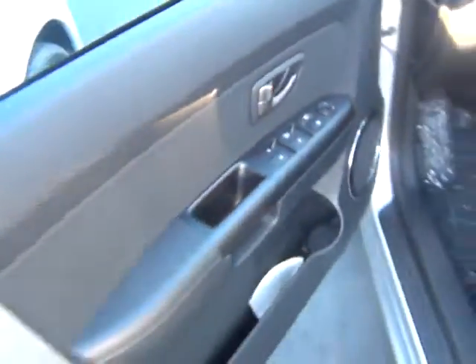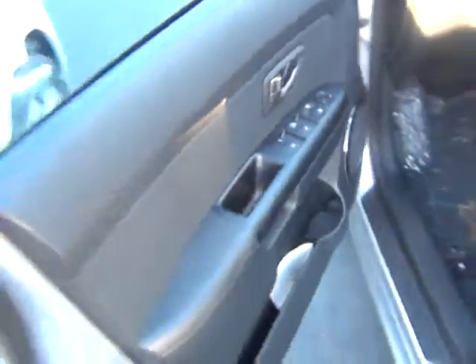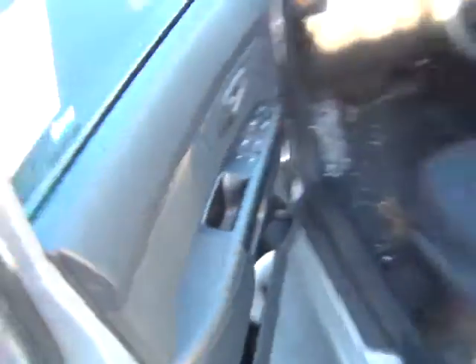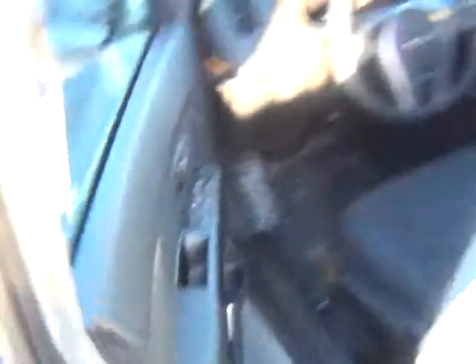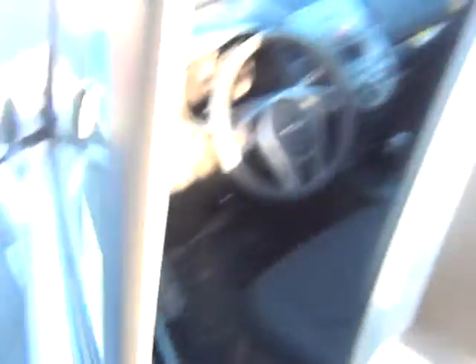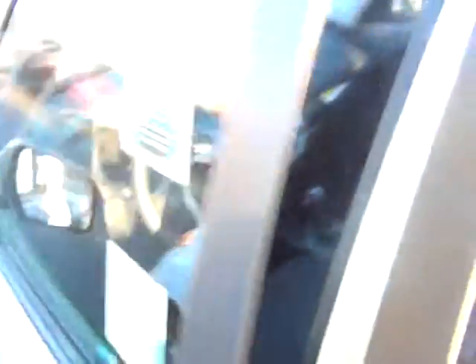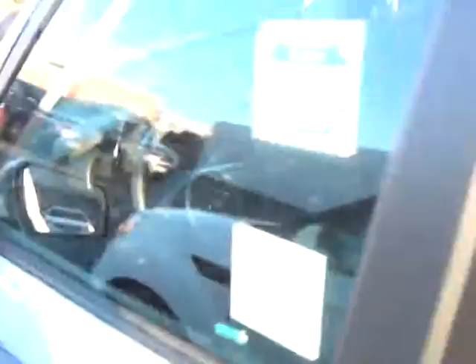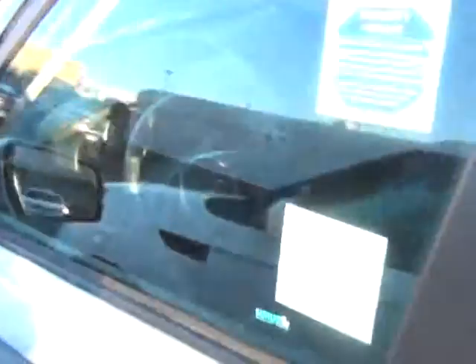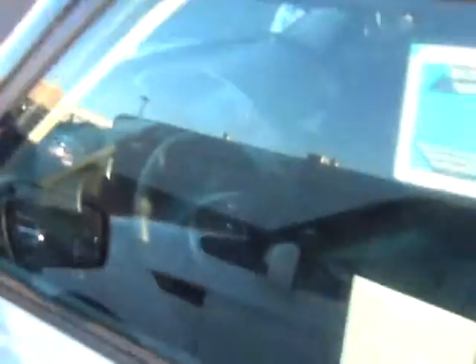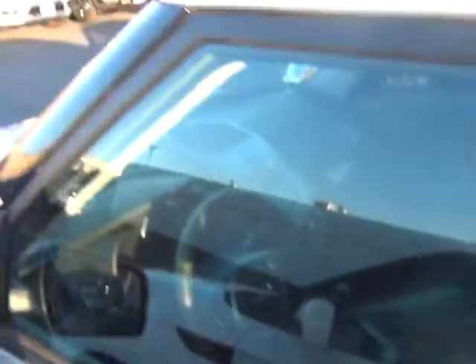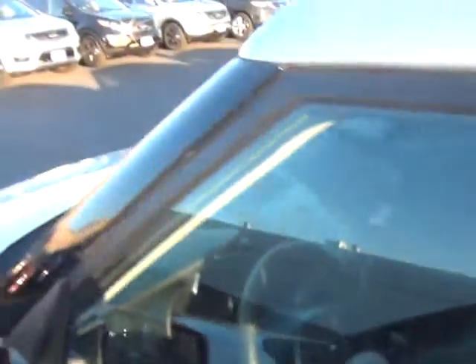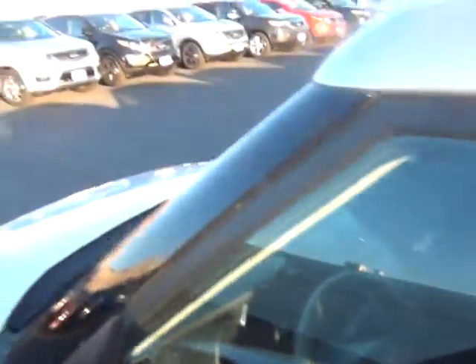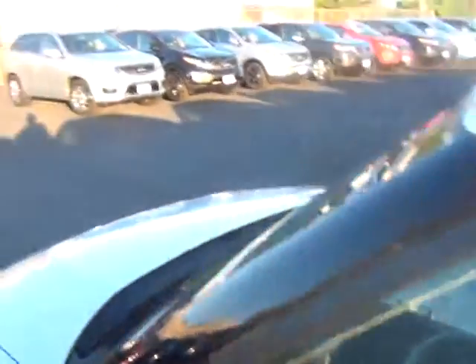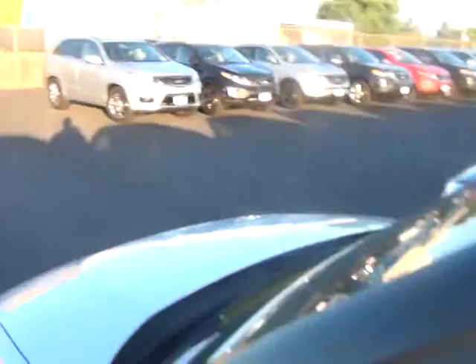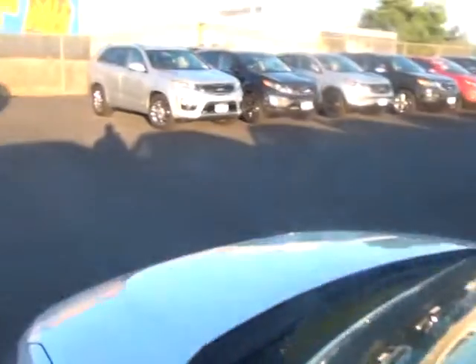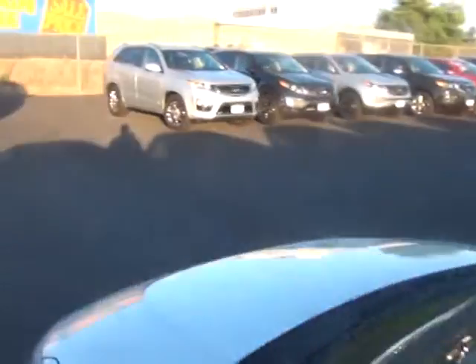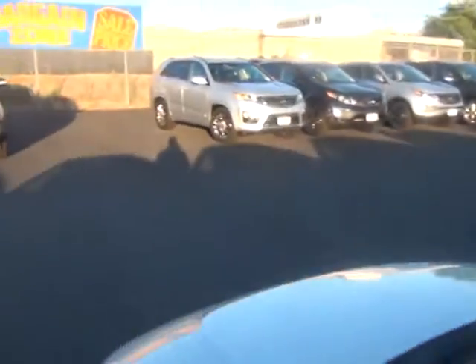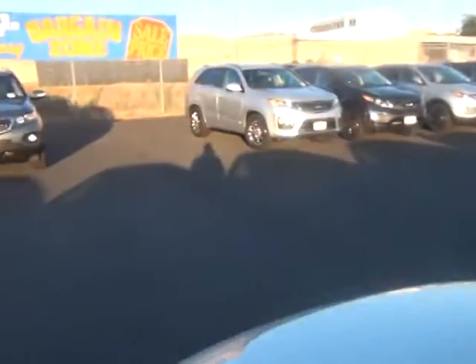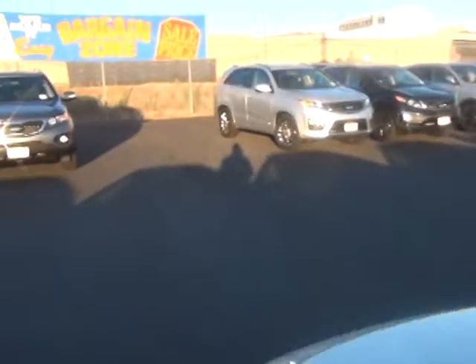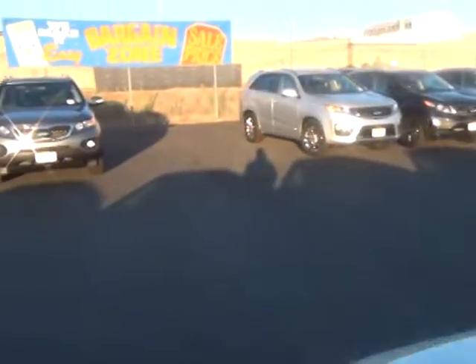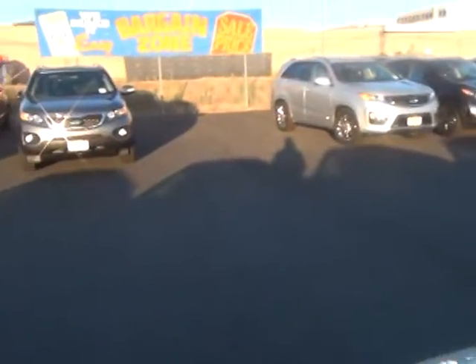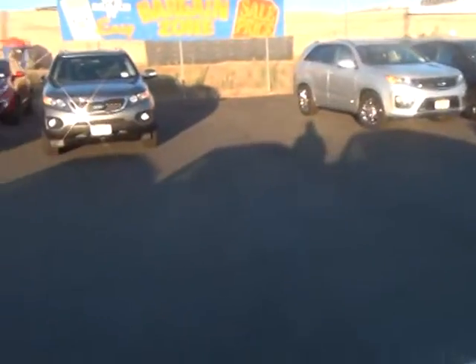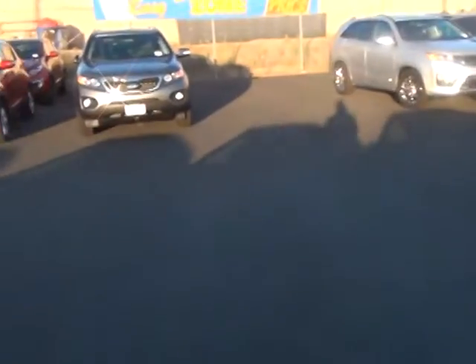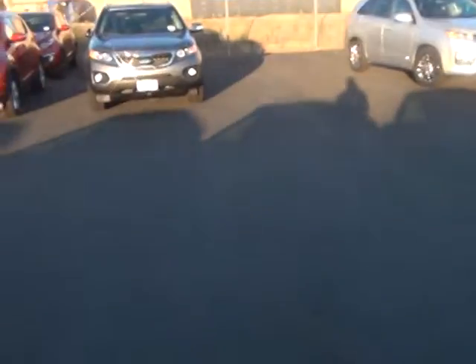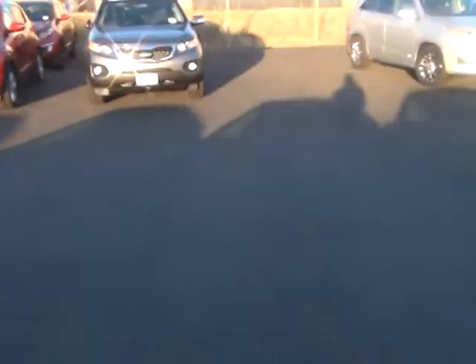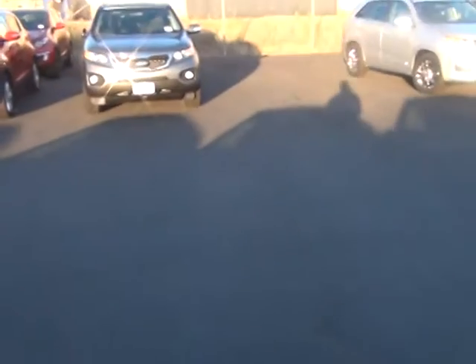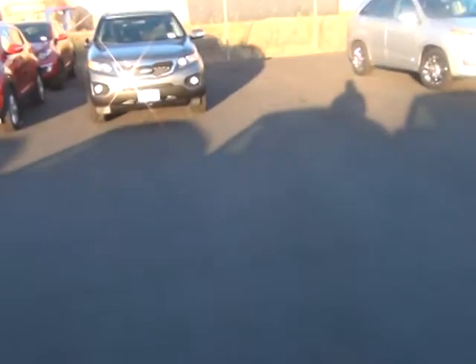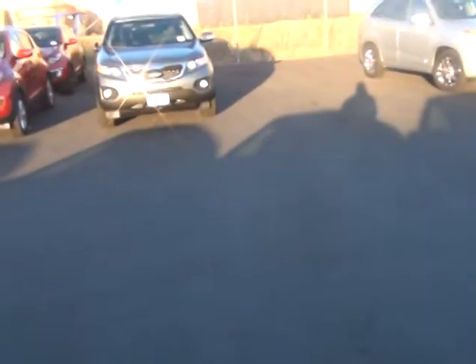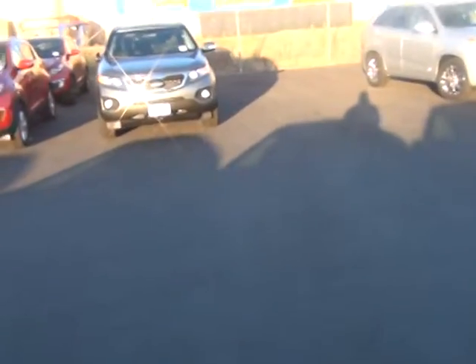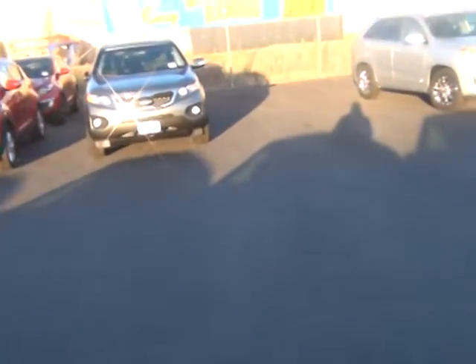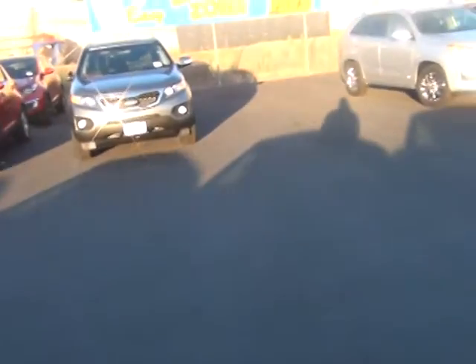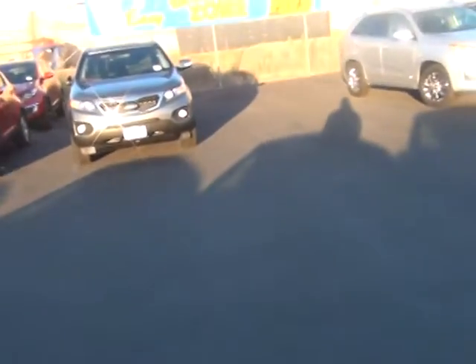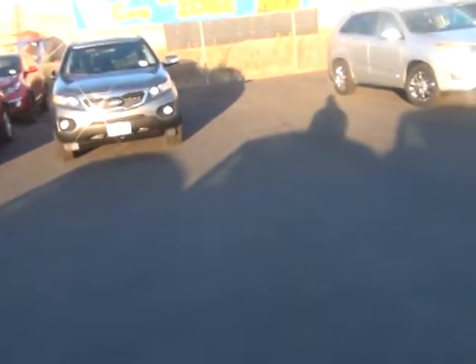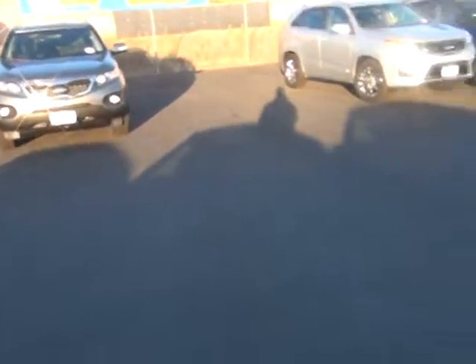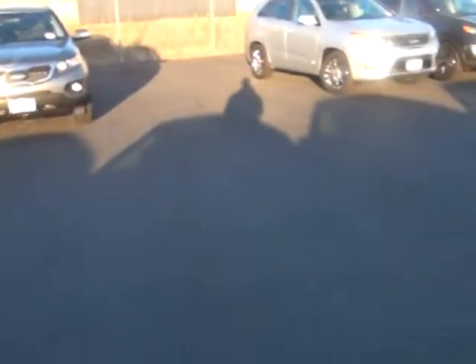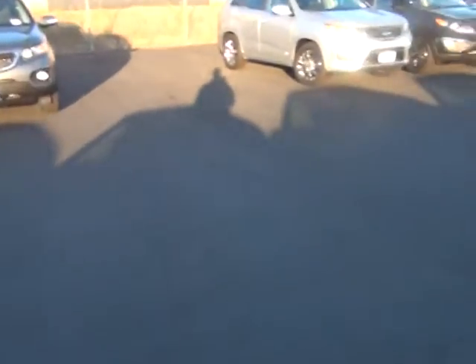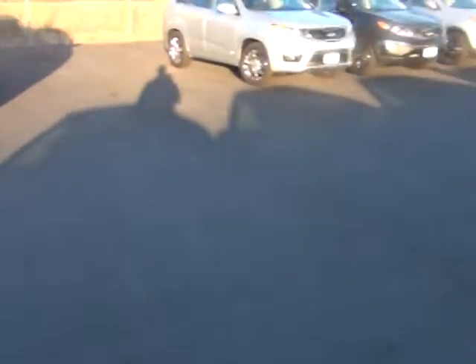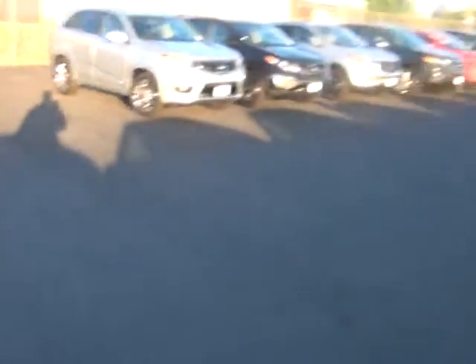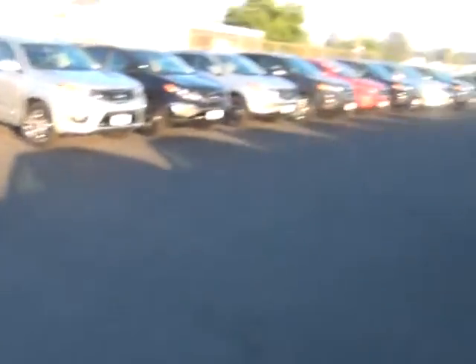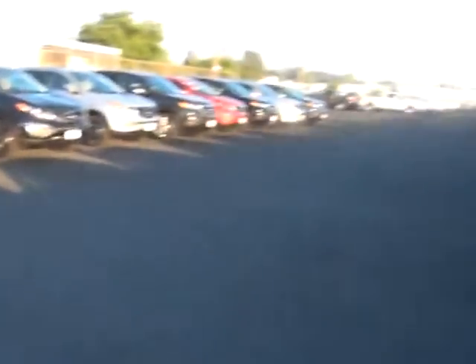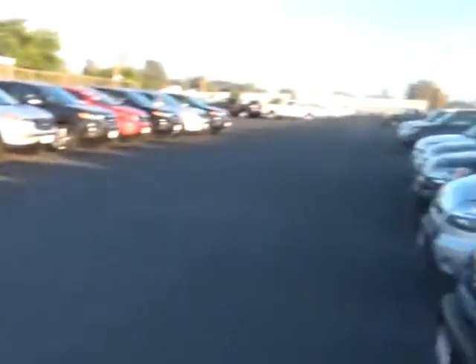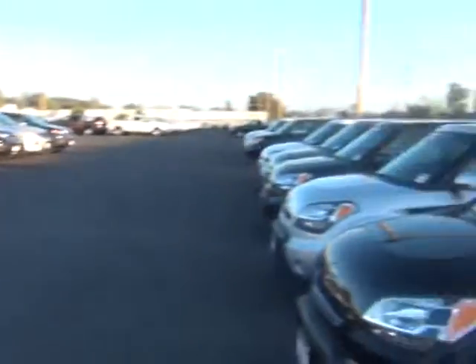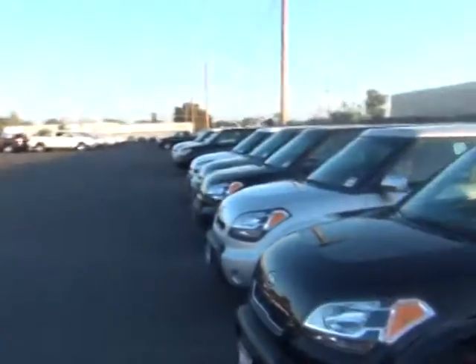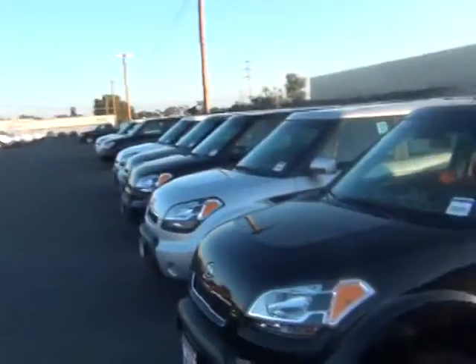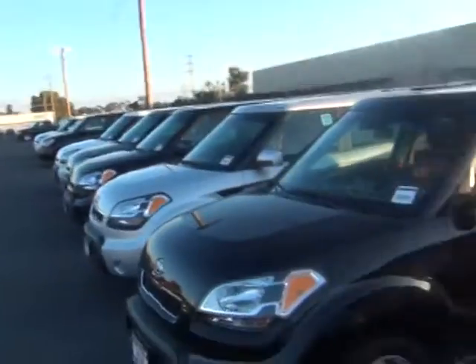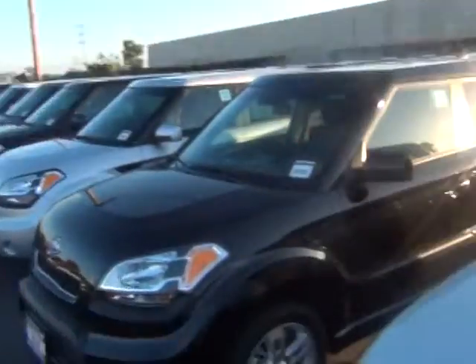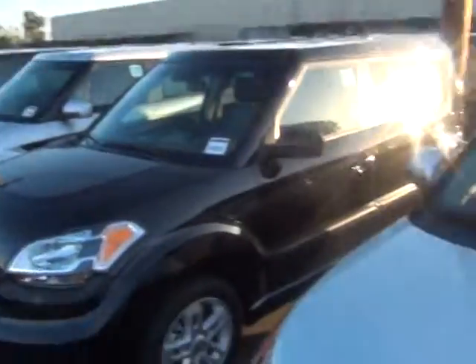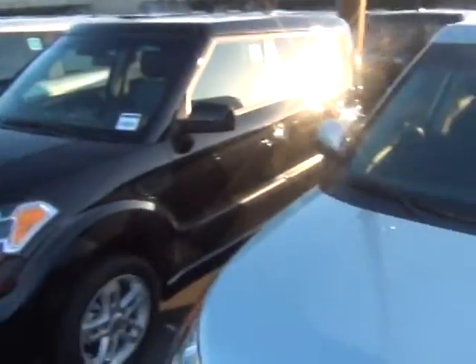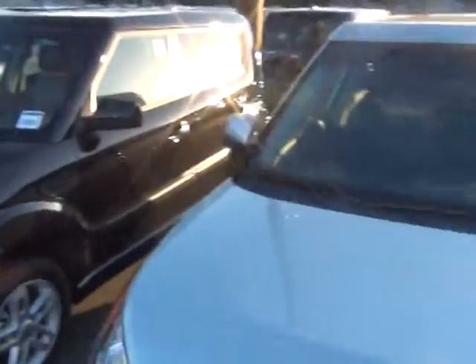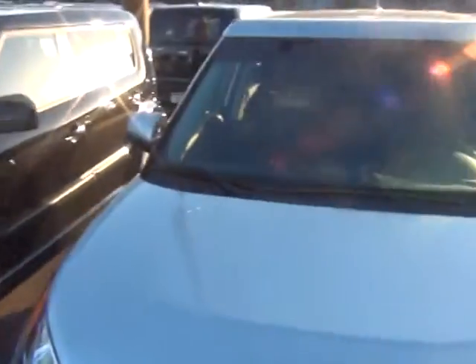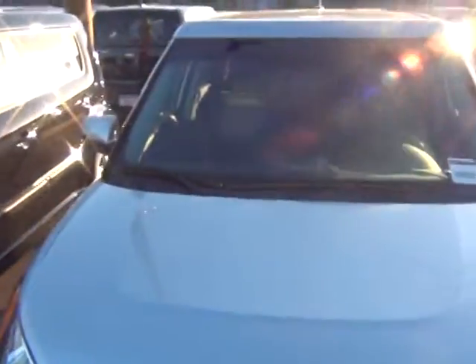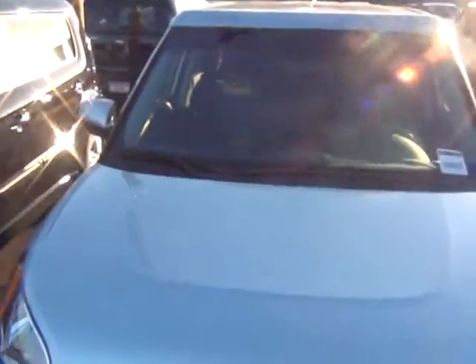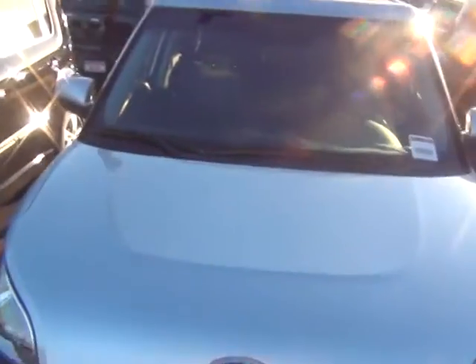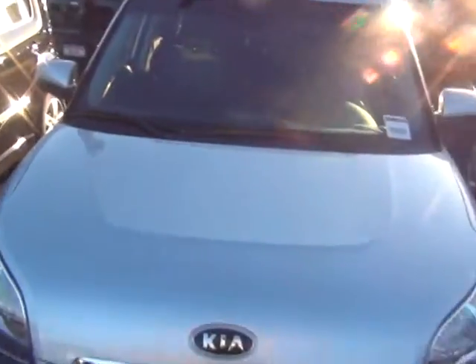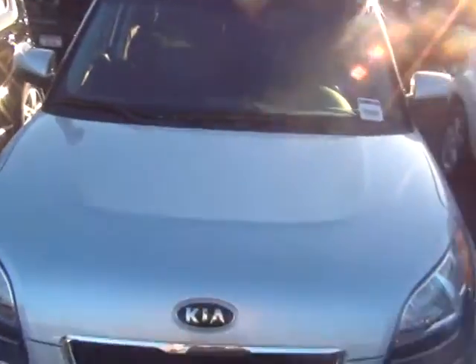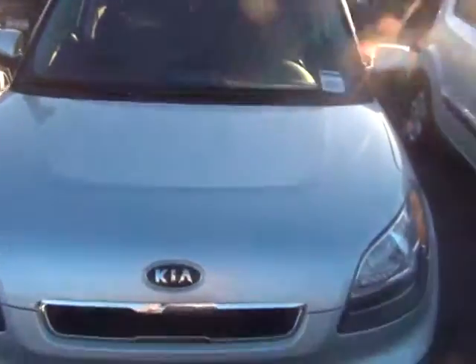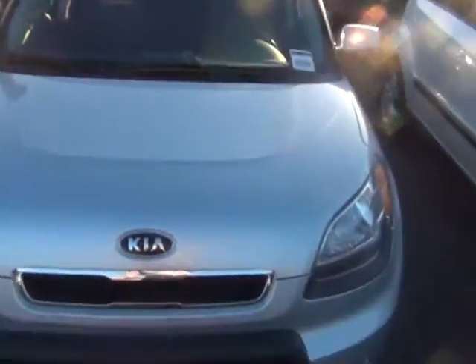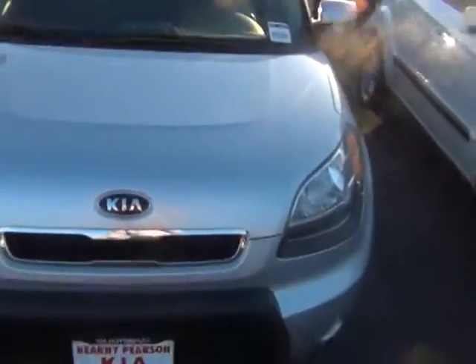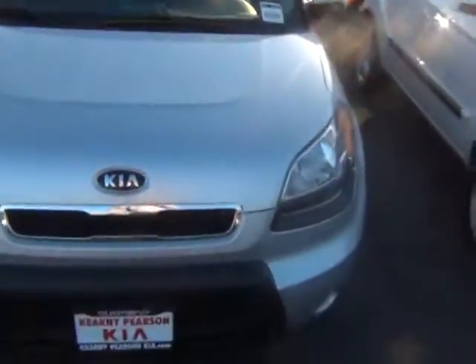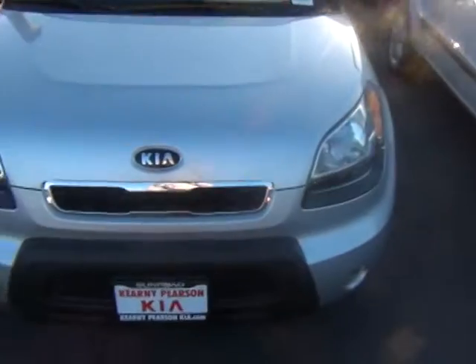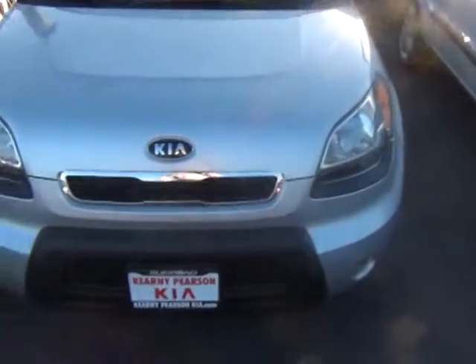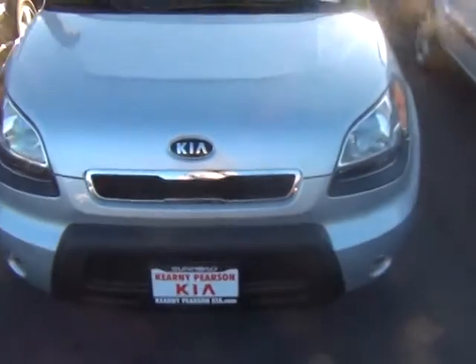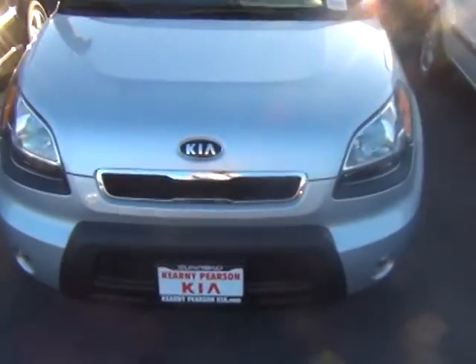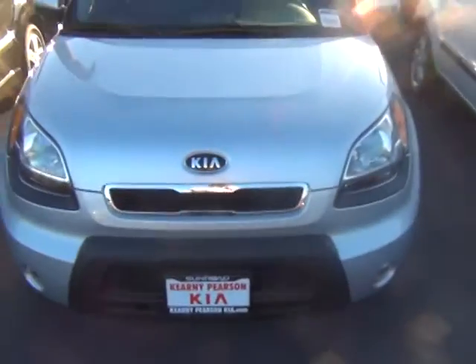Not to mention you get that great warranty — that 10 year, 100,000 mile warranty with a 5 year, 60,000 mile bumper to bumper. Just can't beat the best in the business.